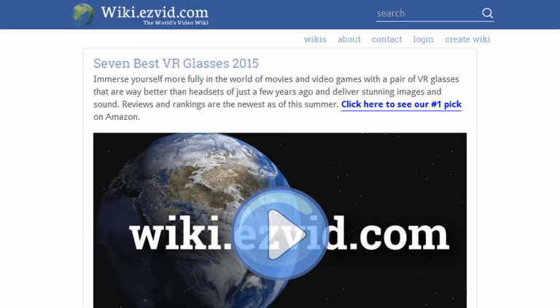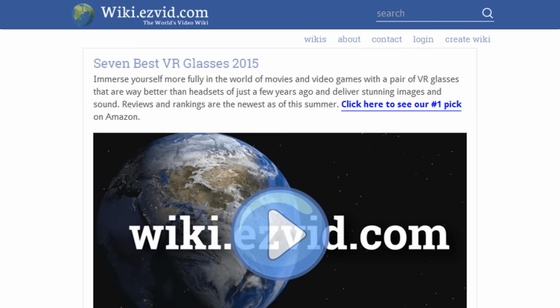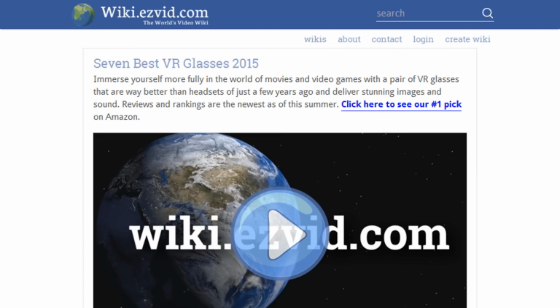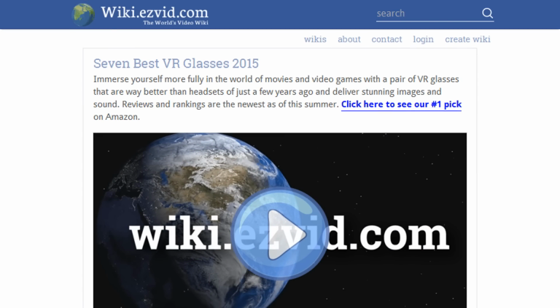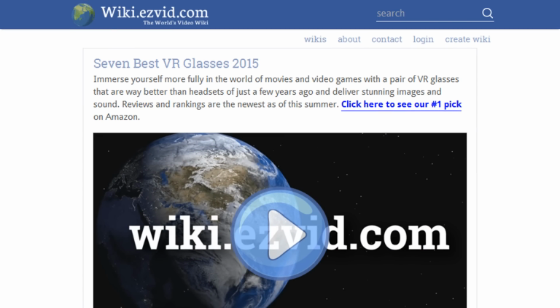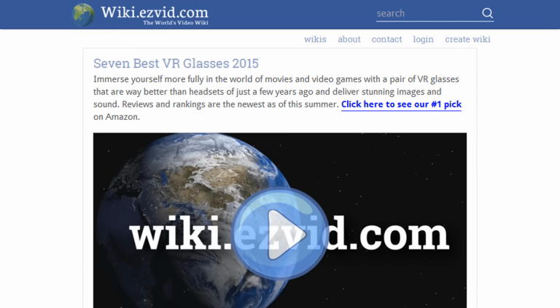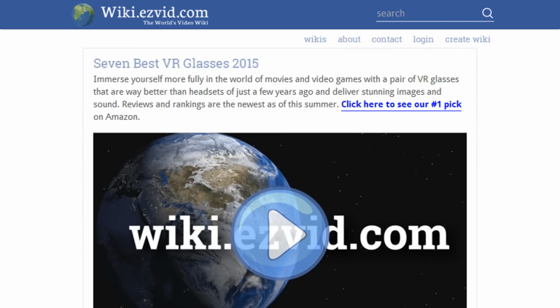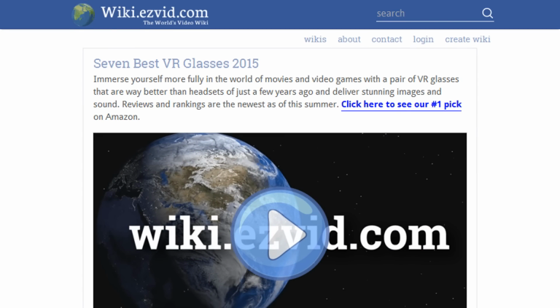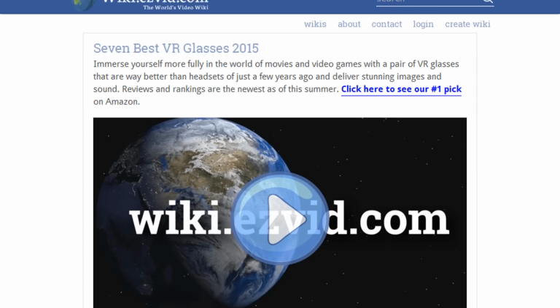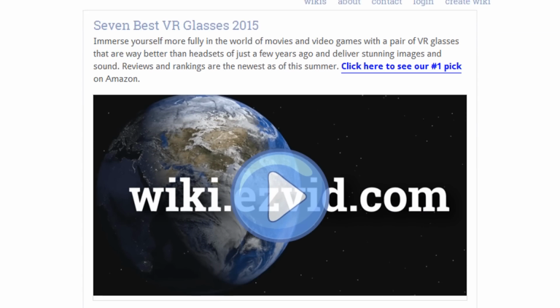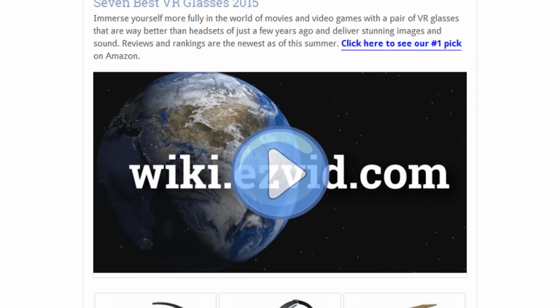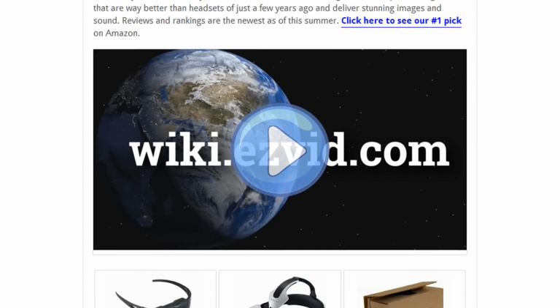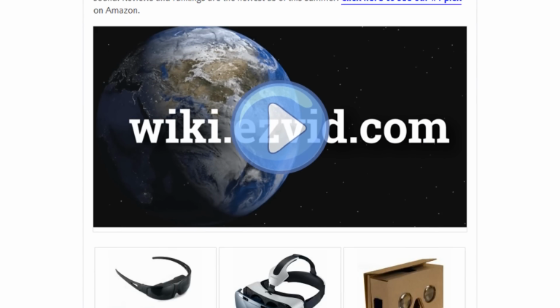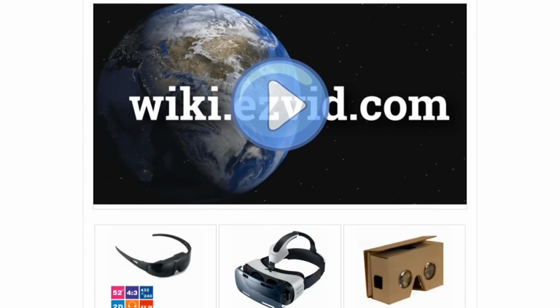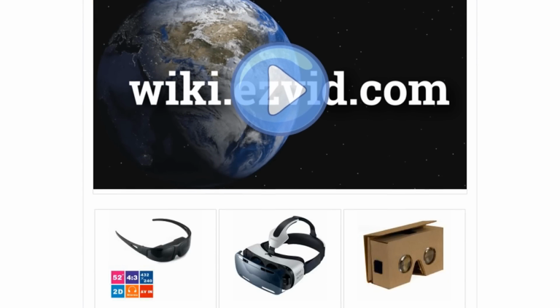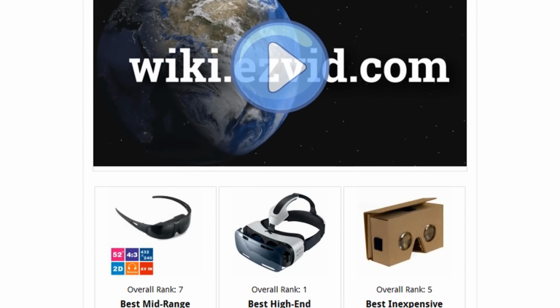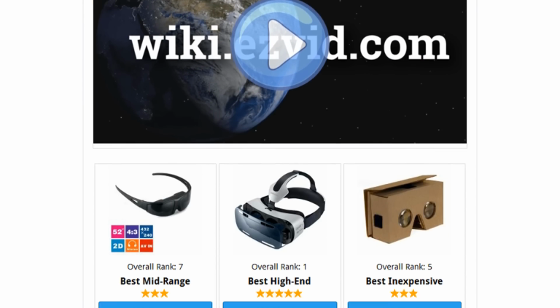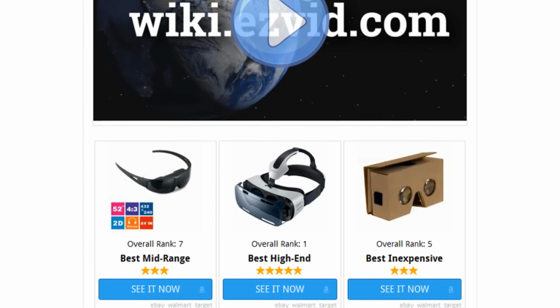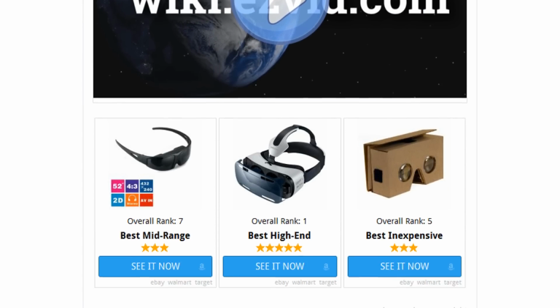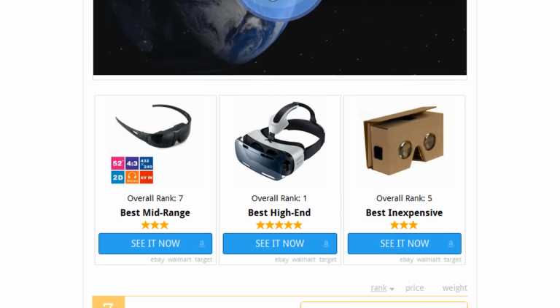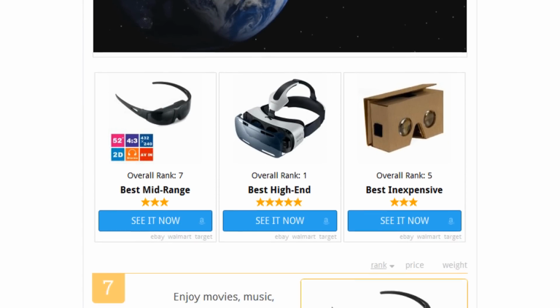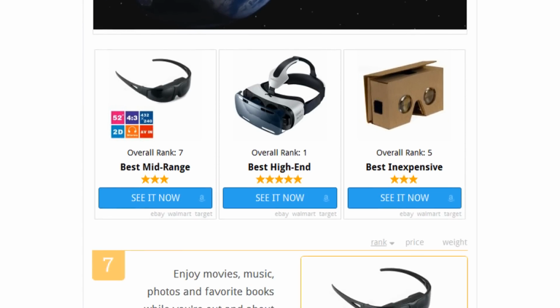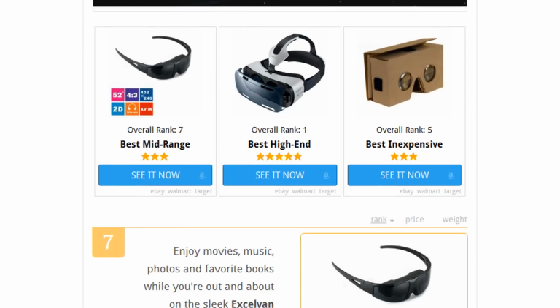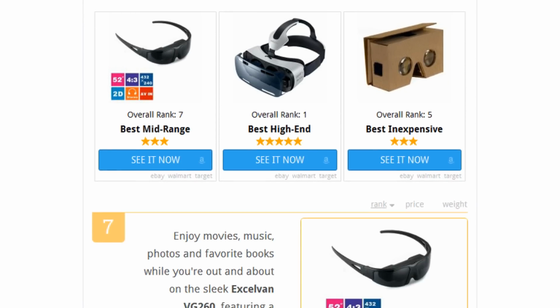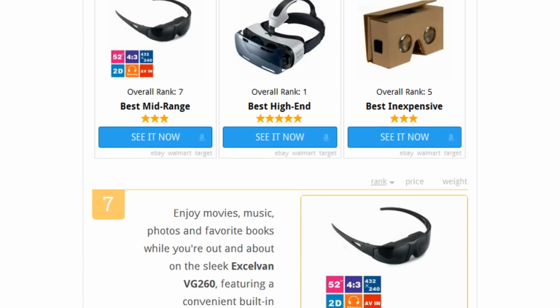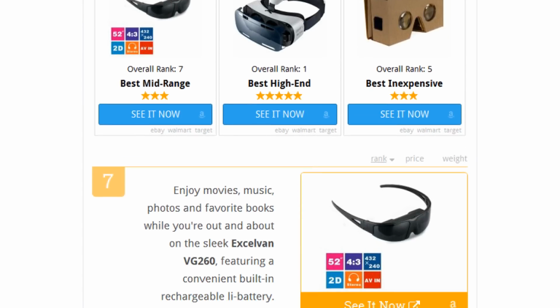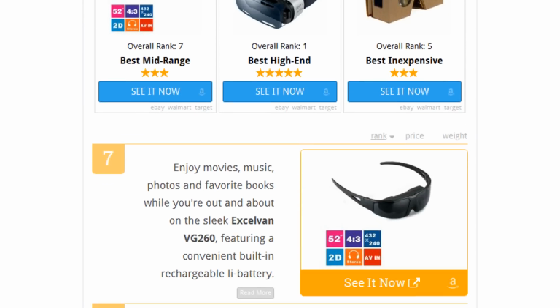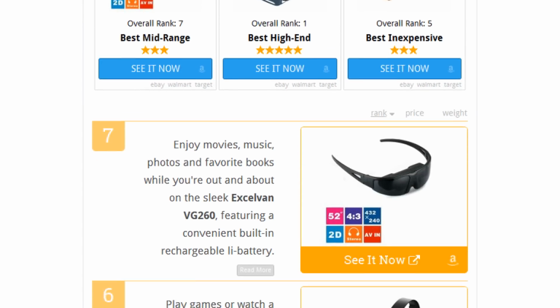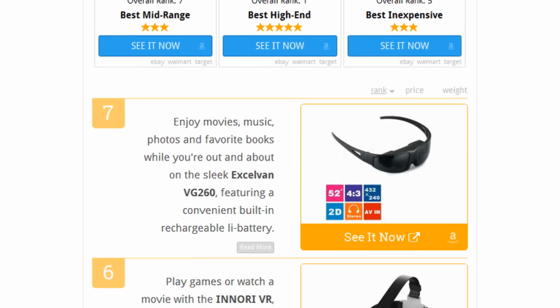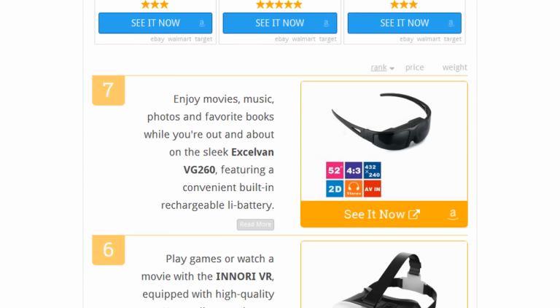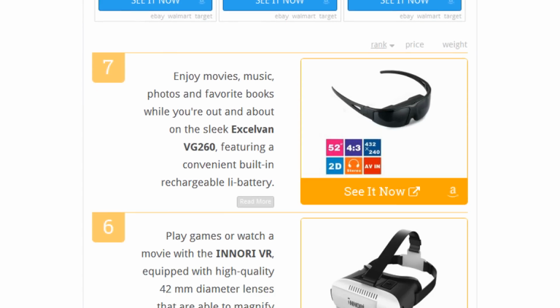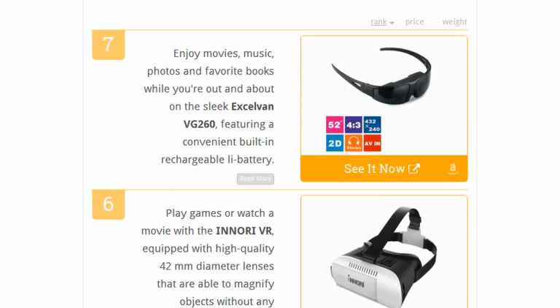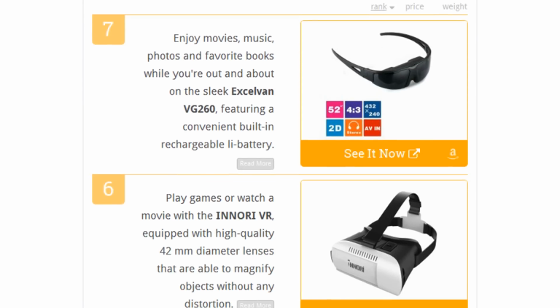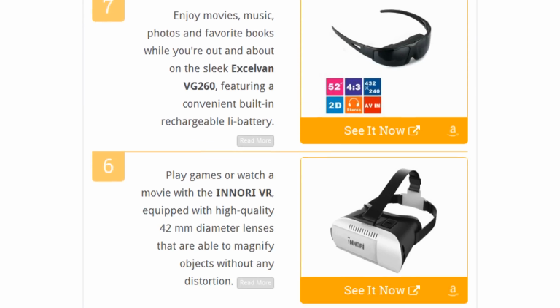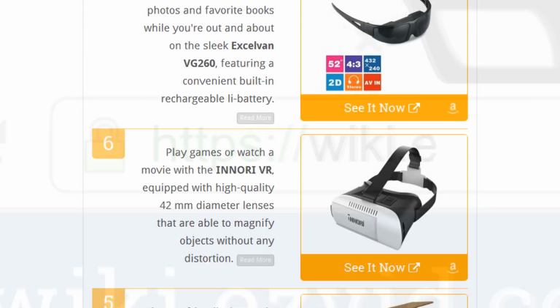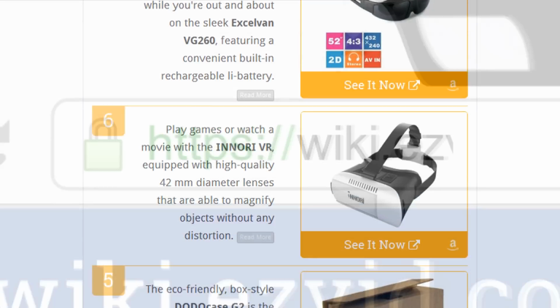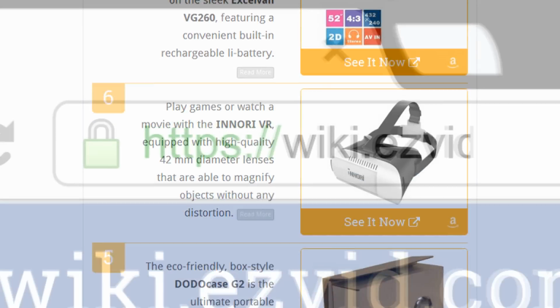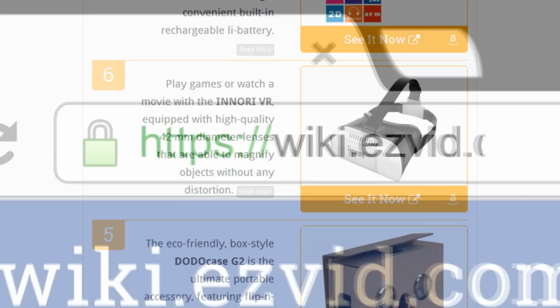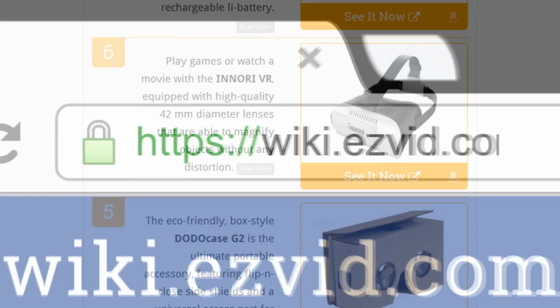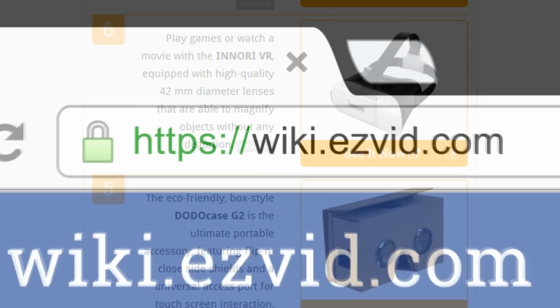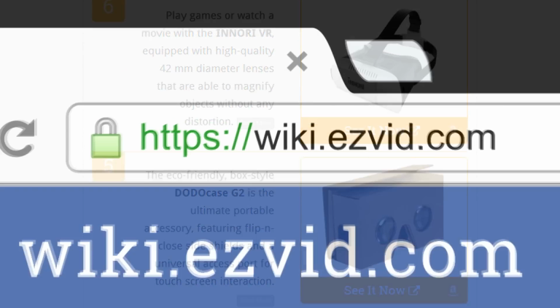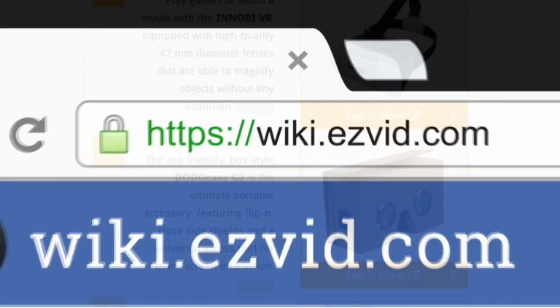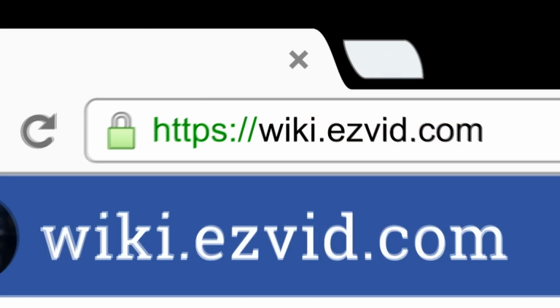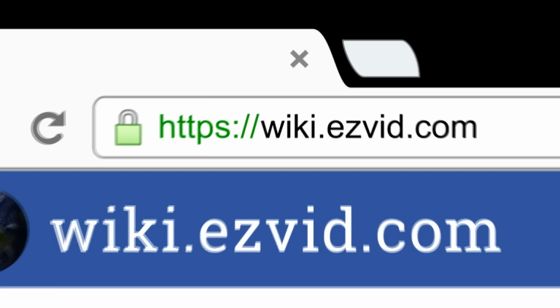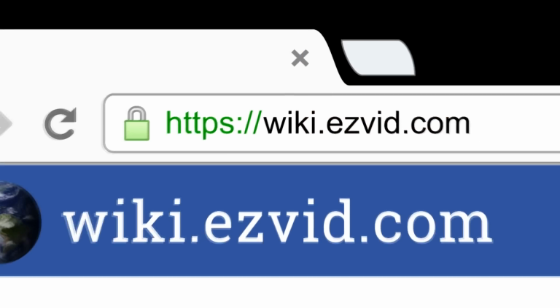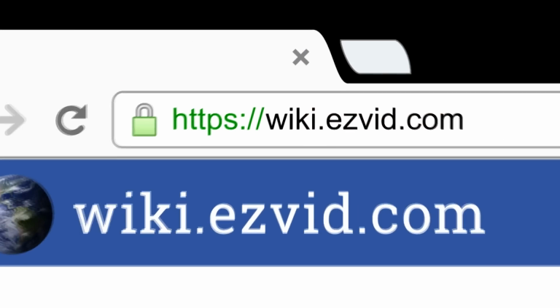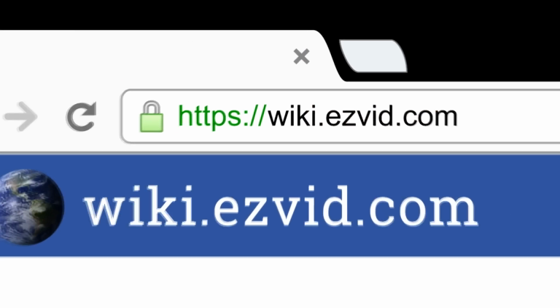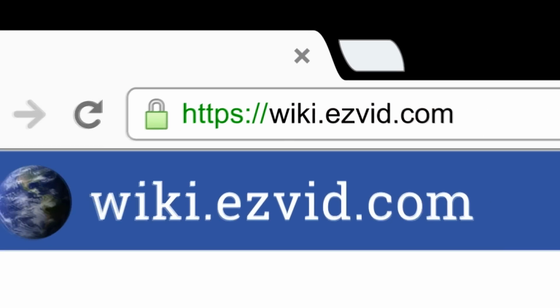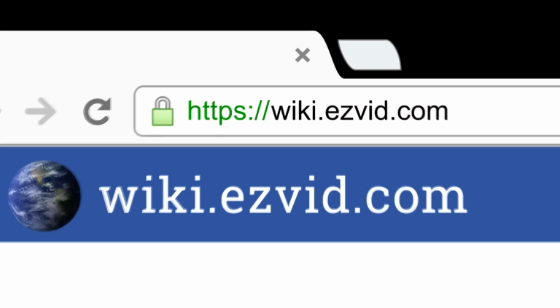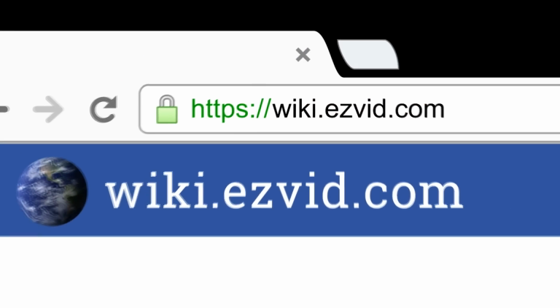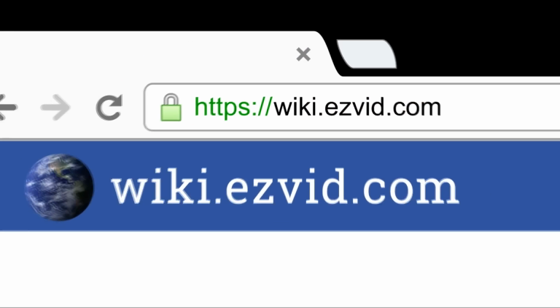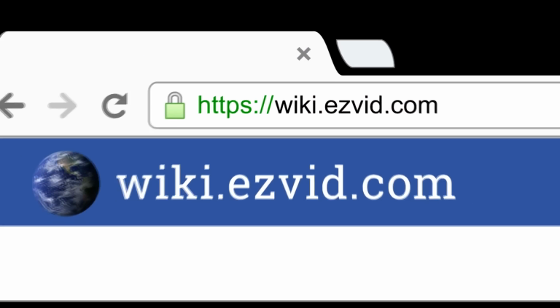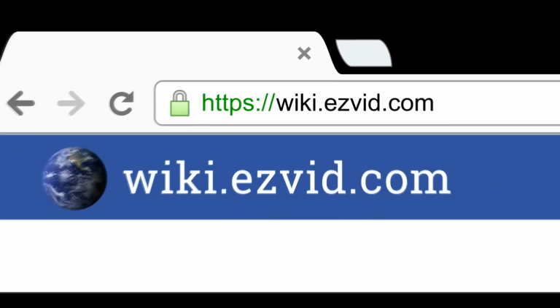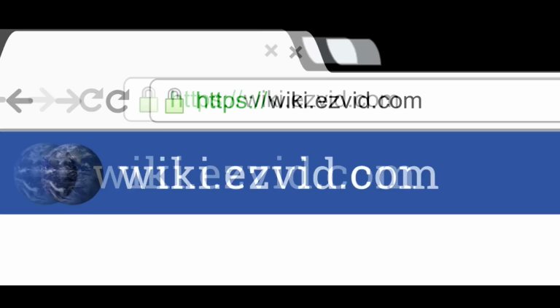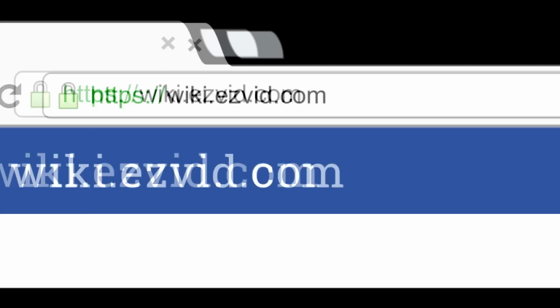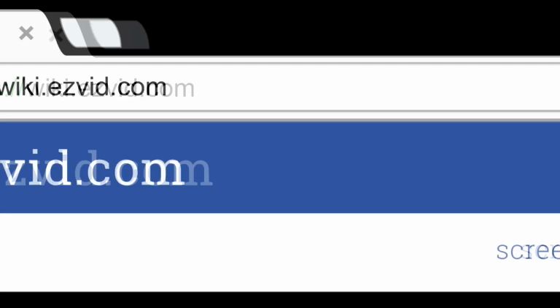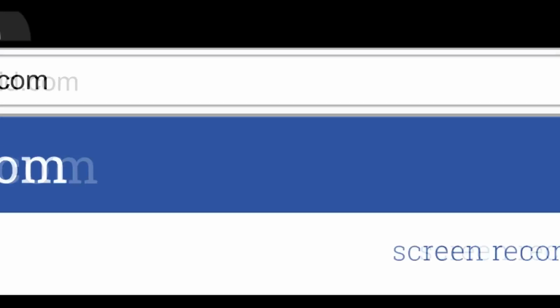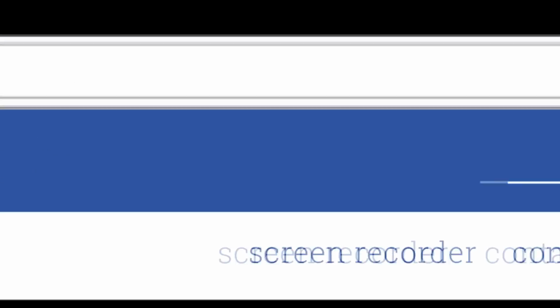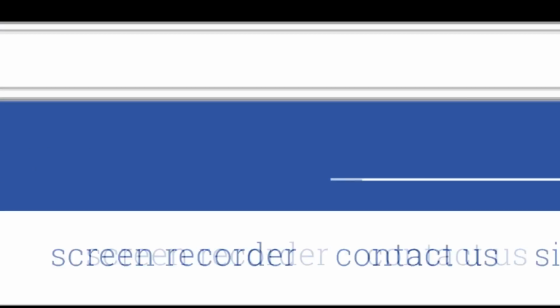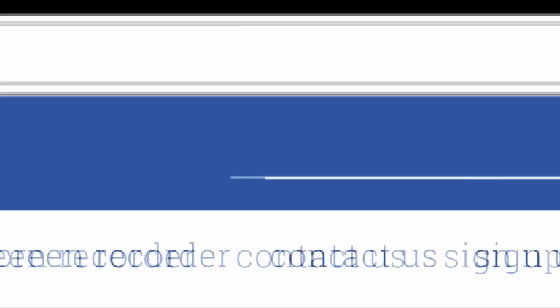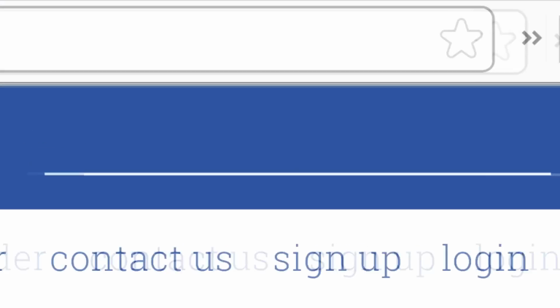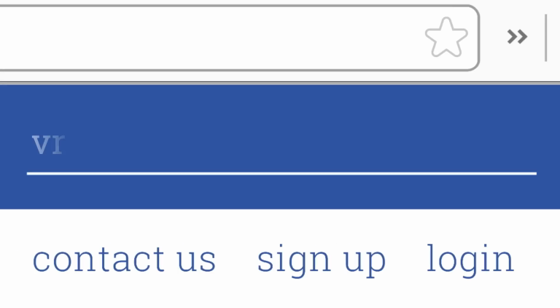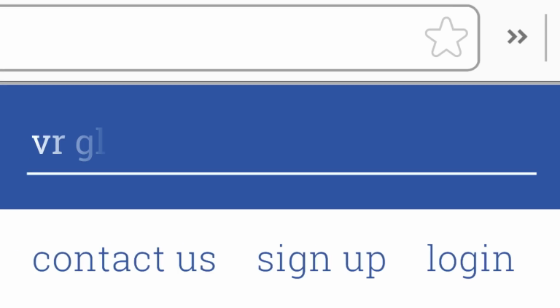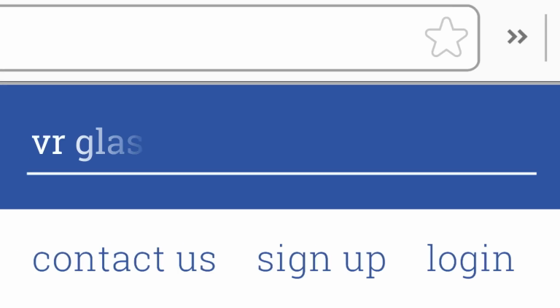To see all this stuff, go to wiki.easyvid.com and search for VR glasses, or click beneath this video.